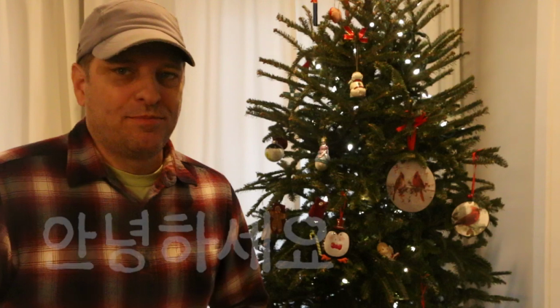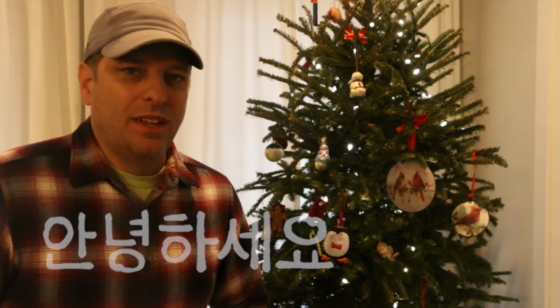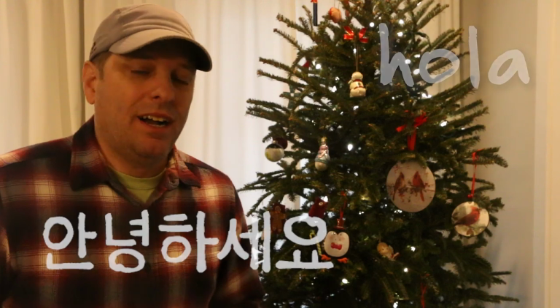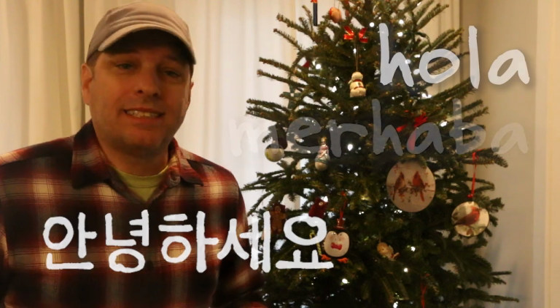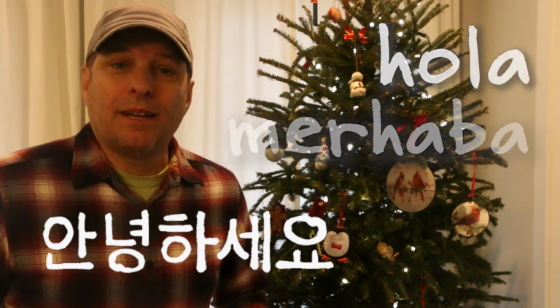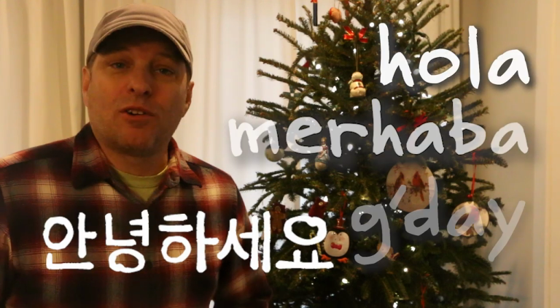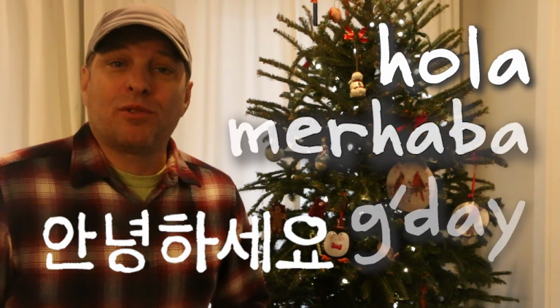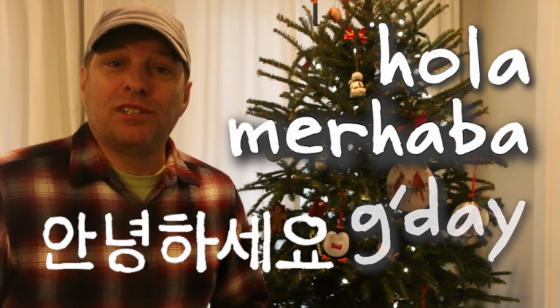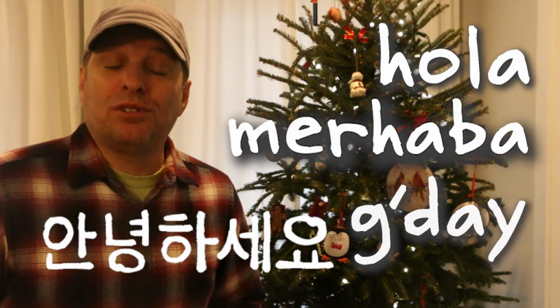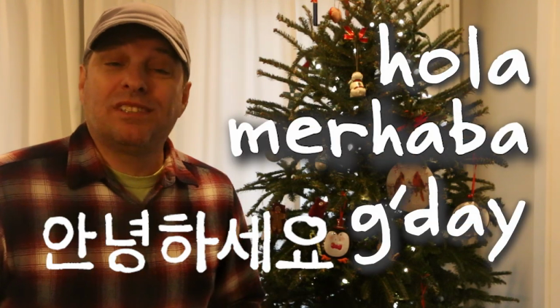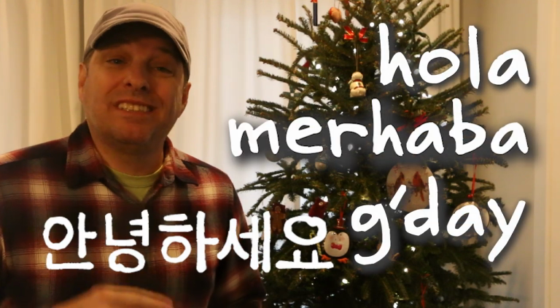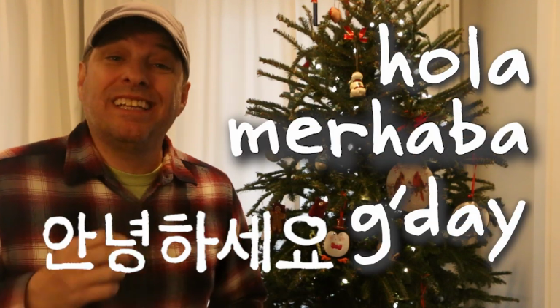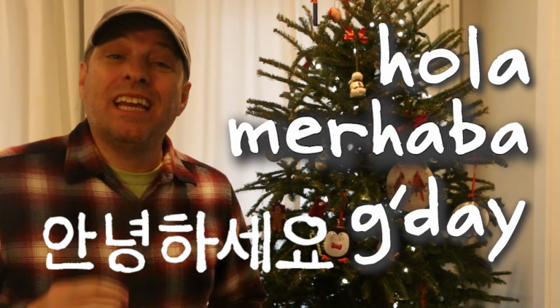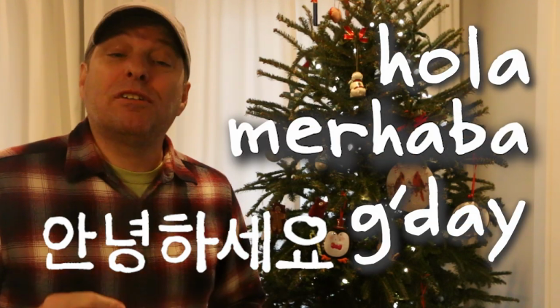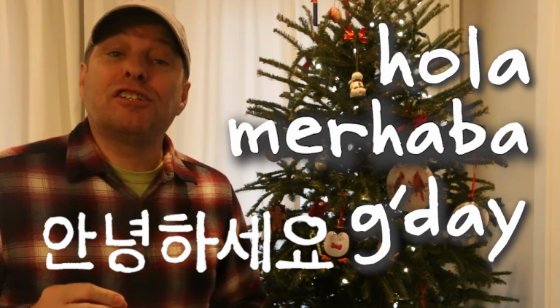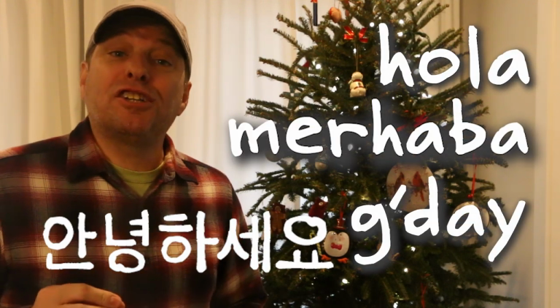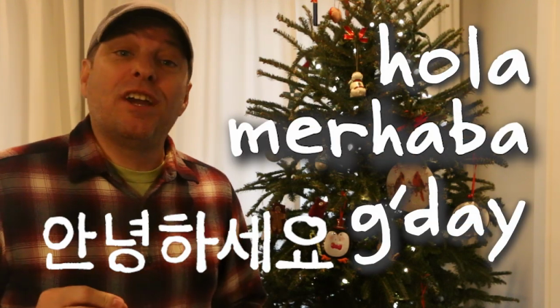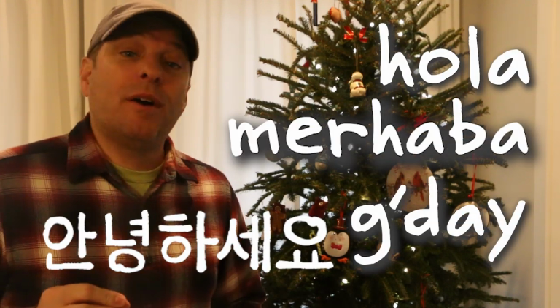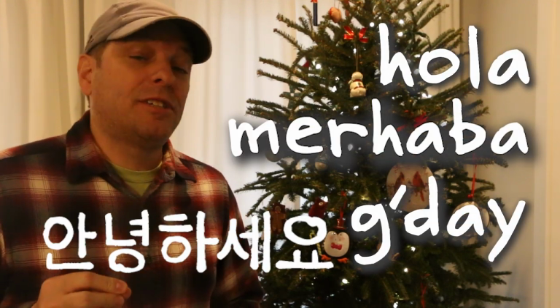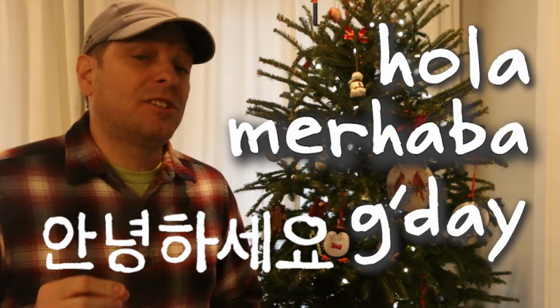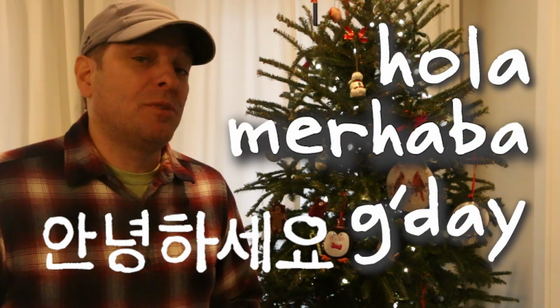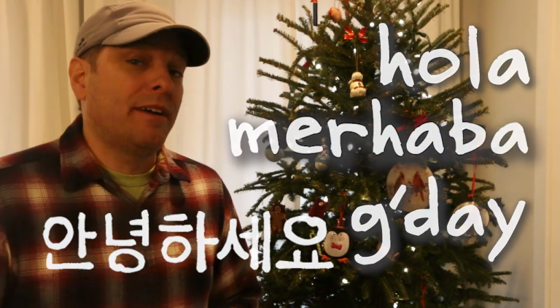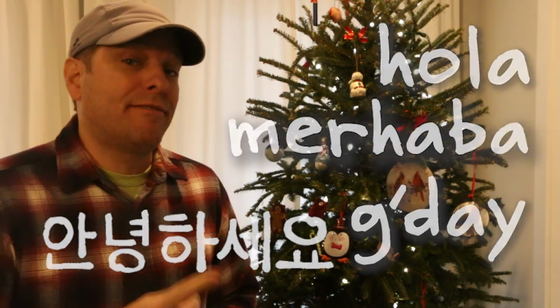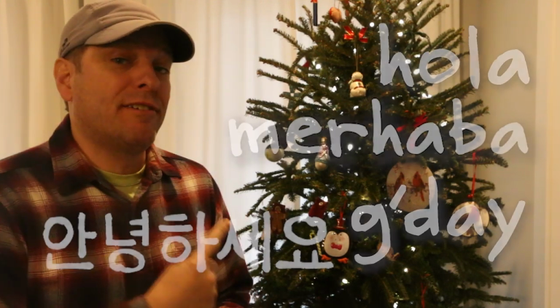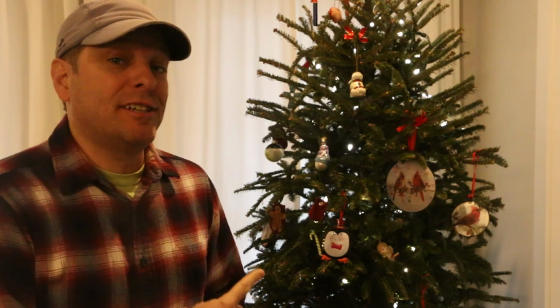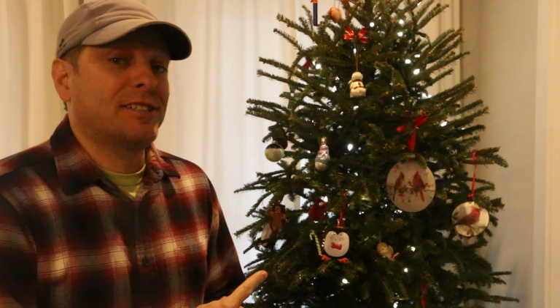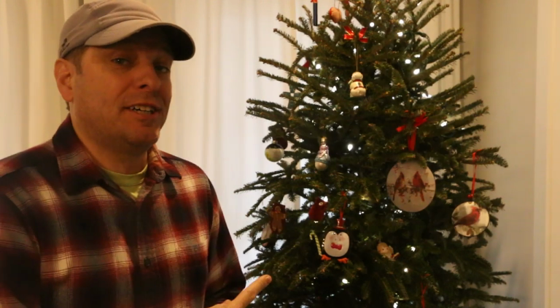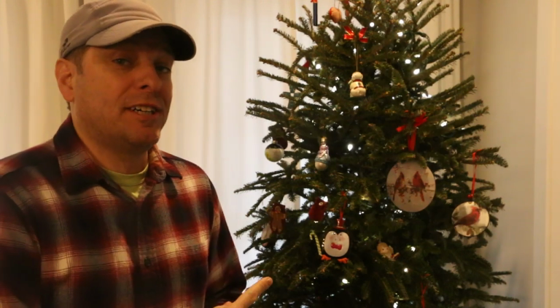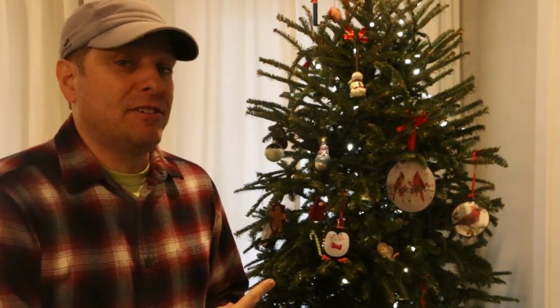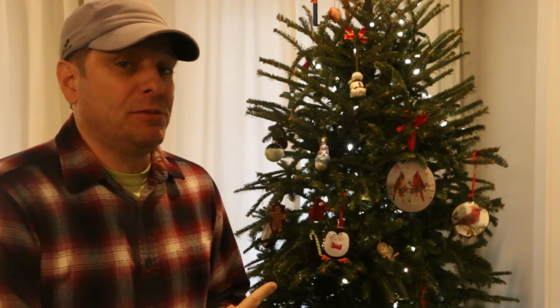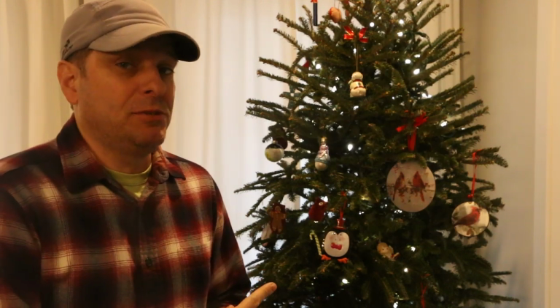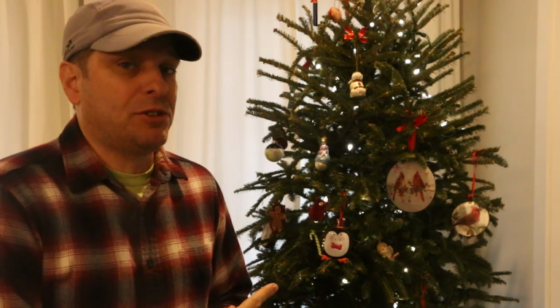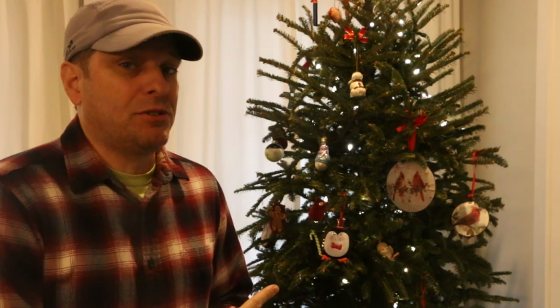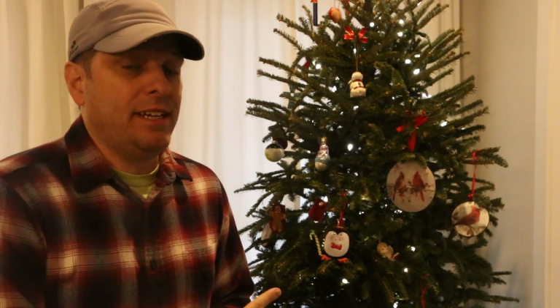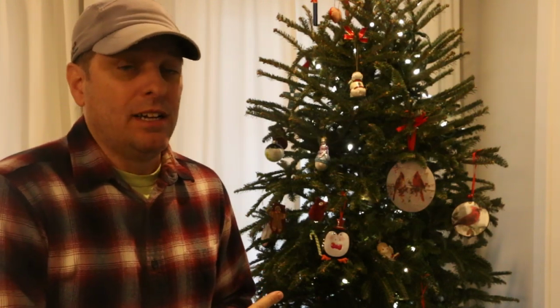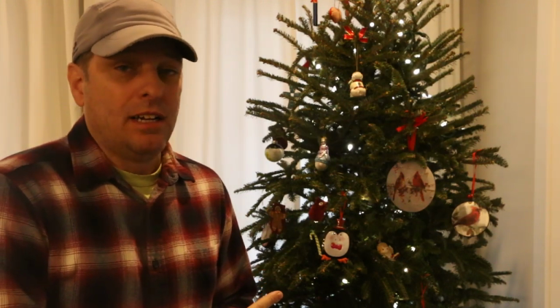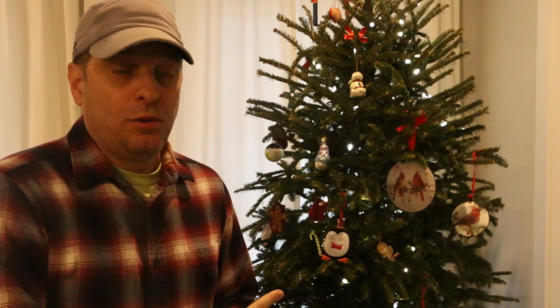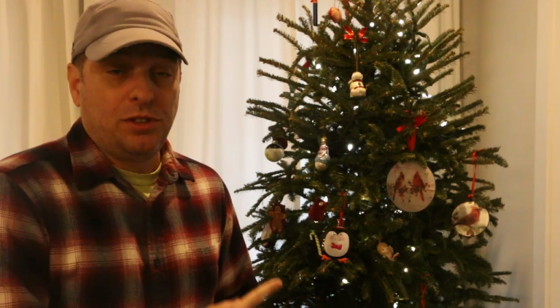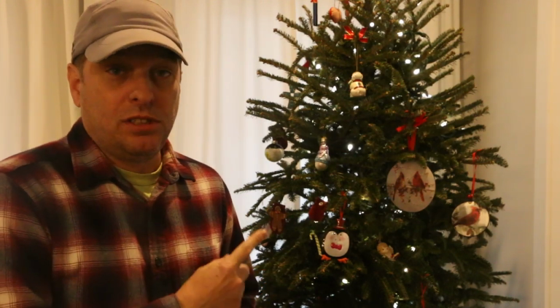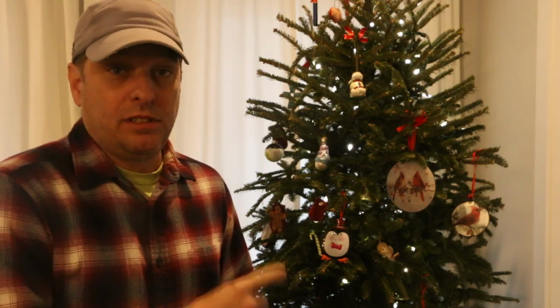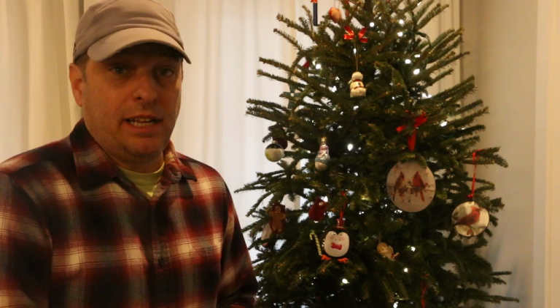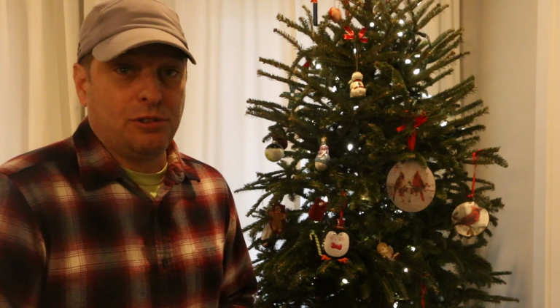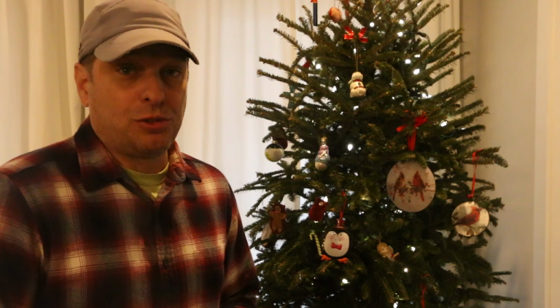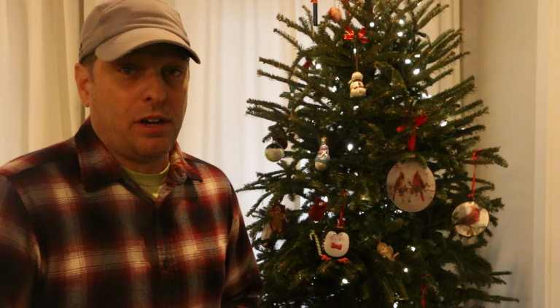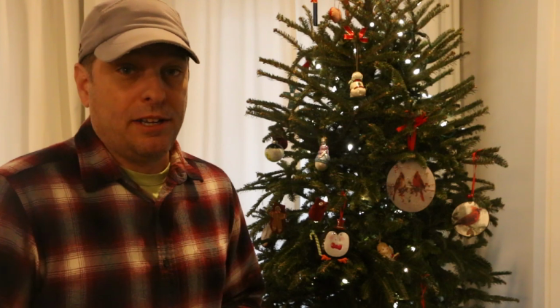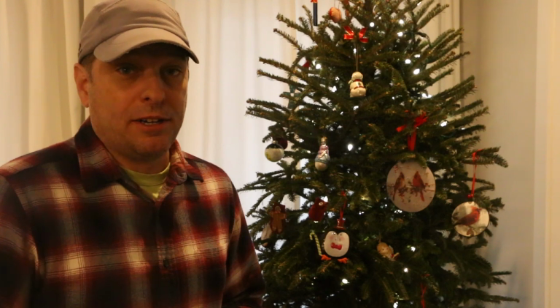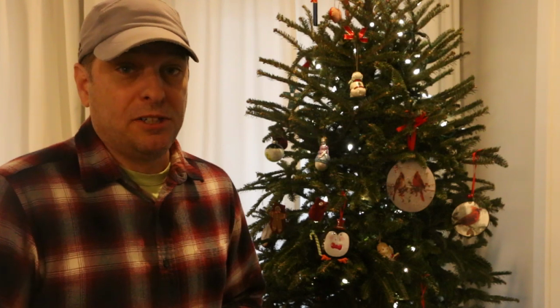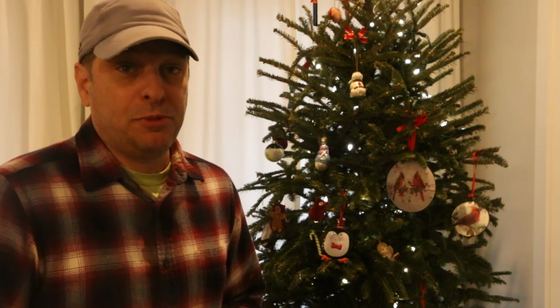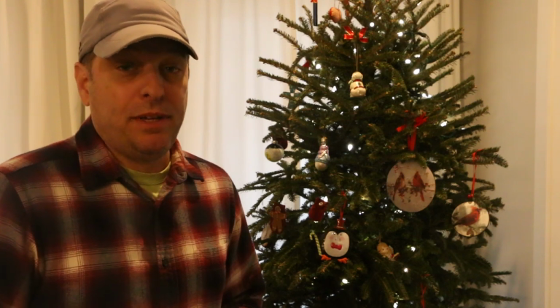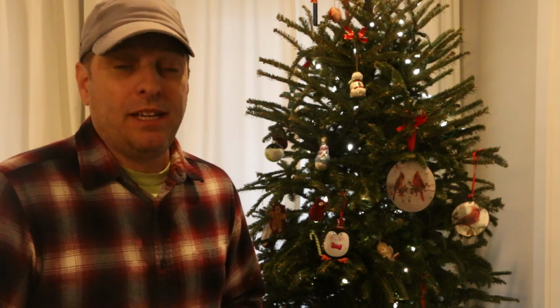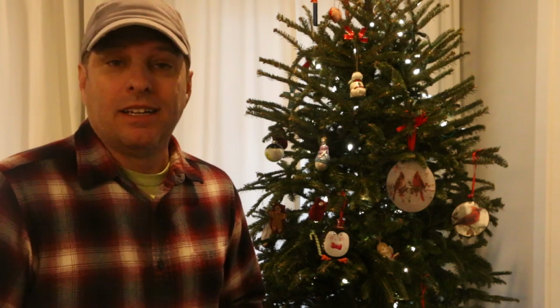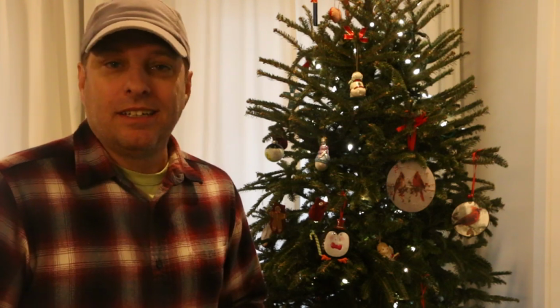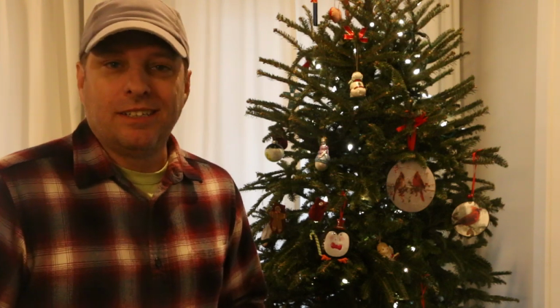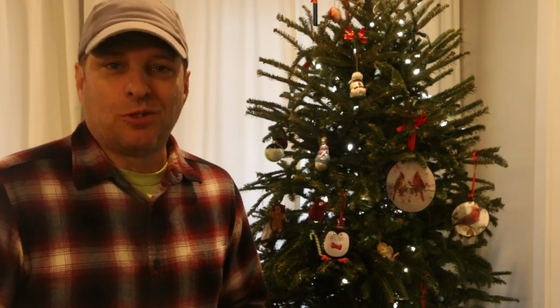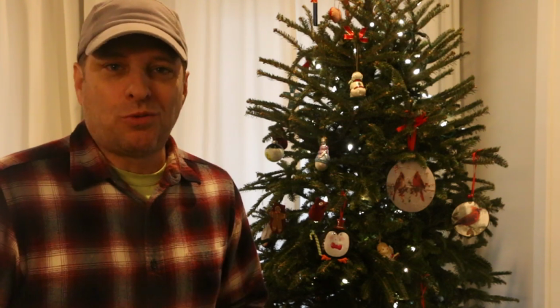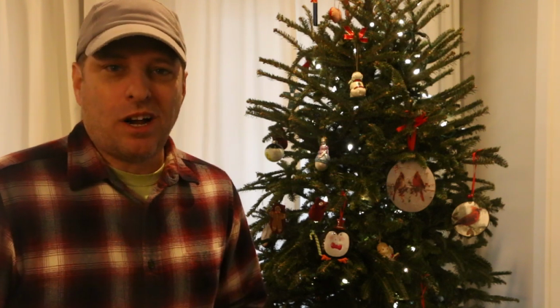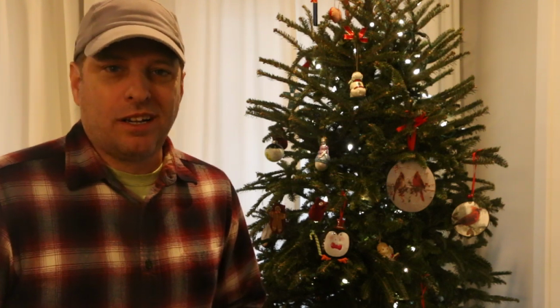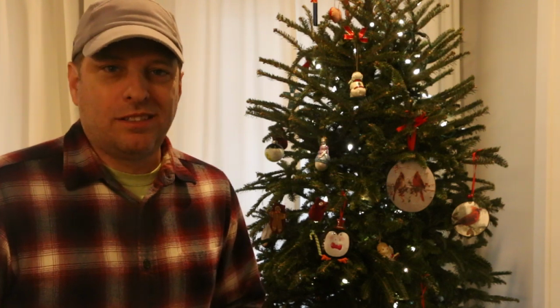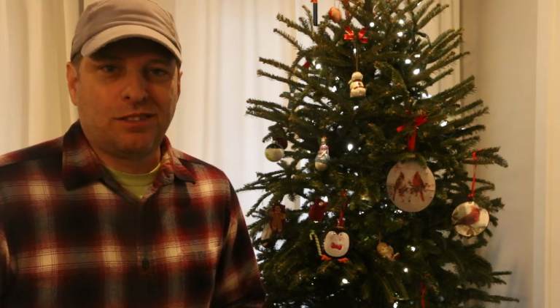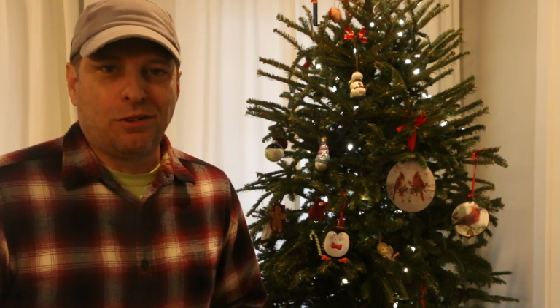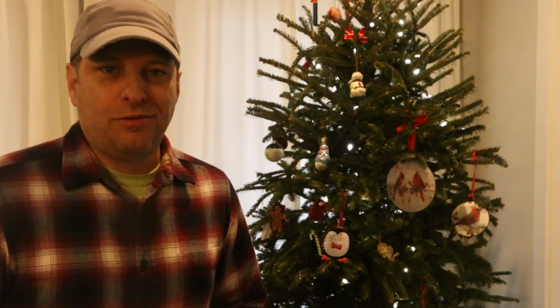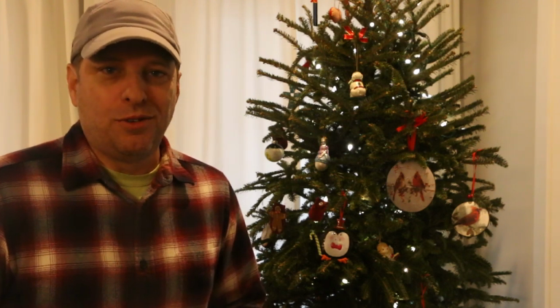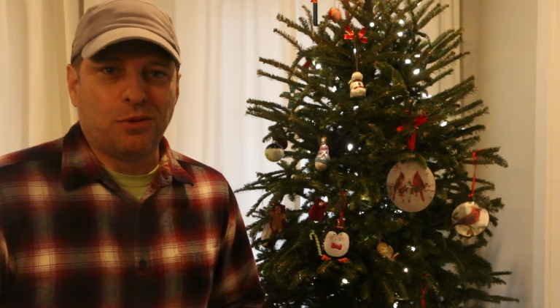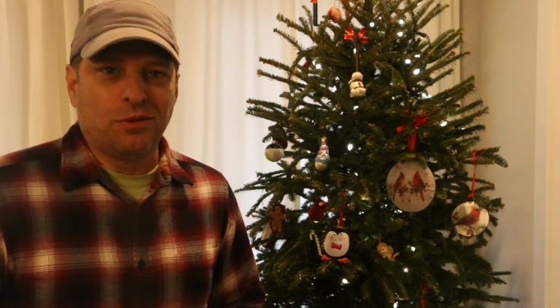Hi, it's Tom from Green Shorts, and today I want to show you how I turn my fresh-cut Christmas tree, which is now dry and crispy, into rocket stove fuel.